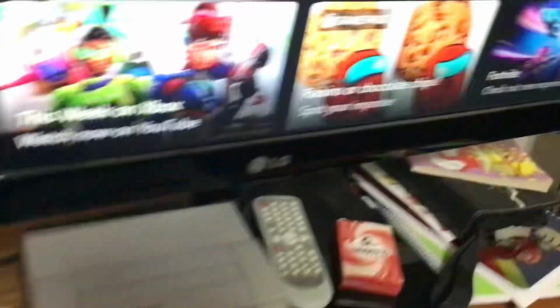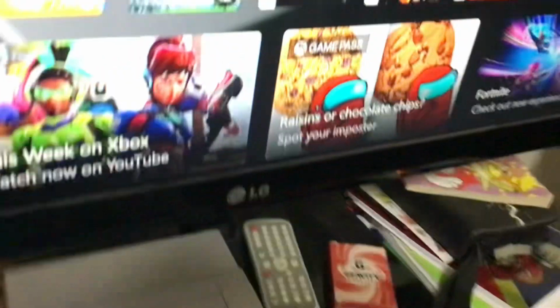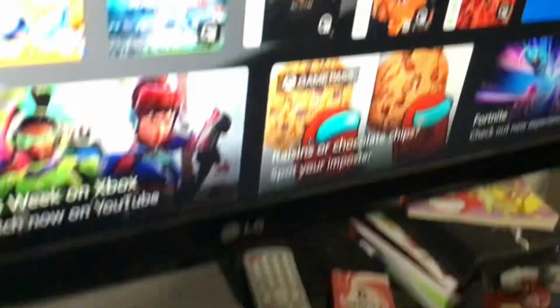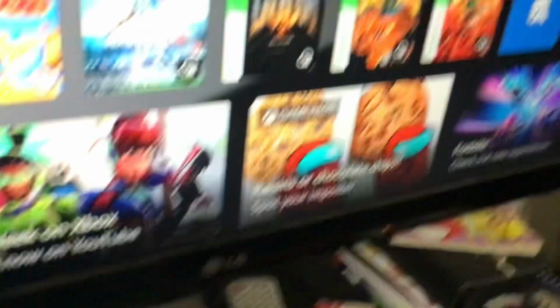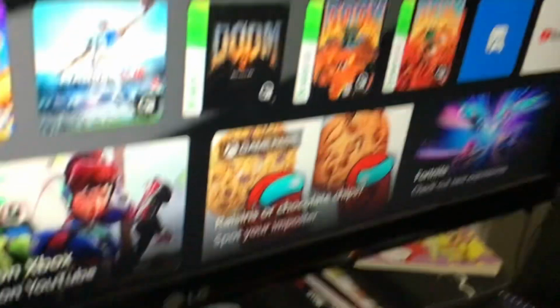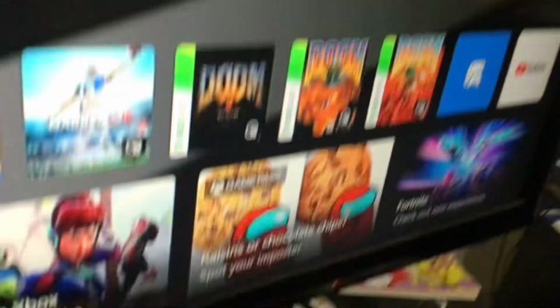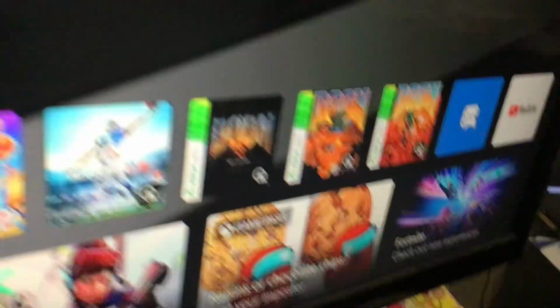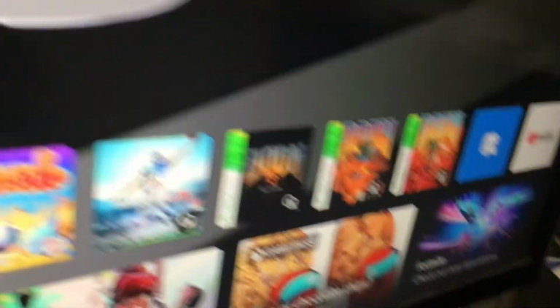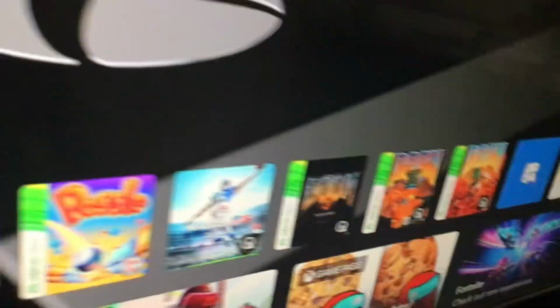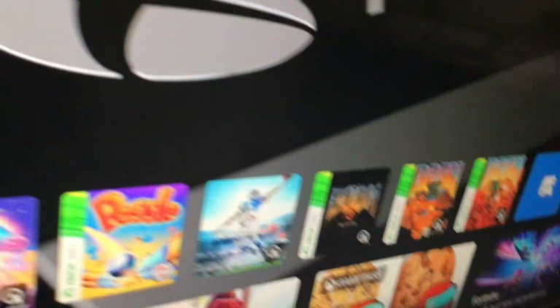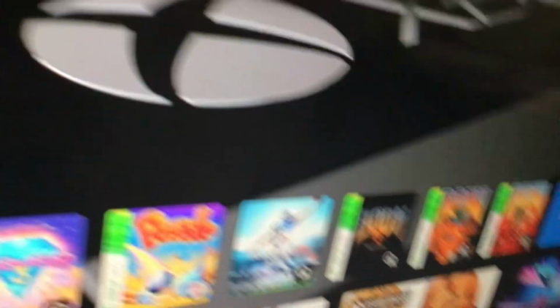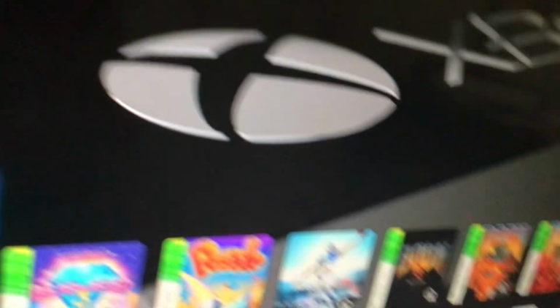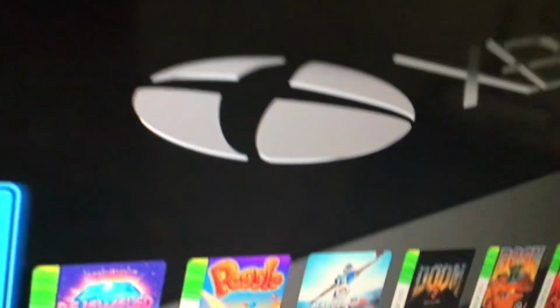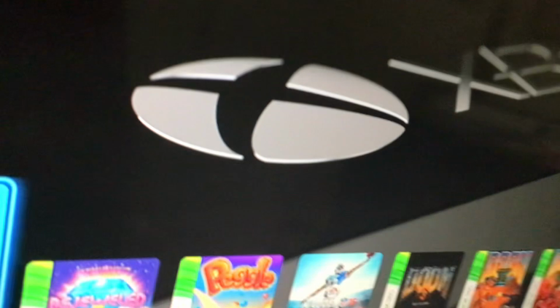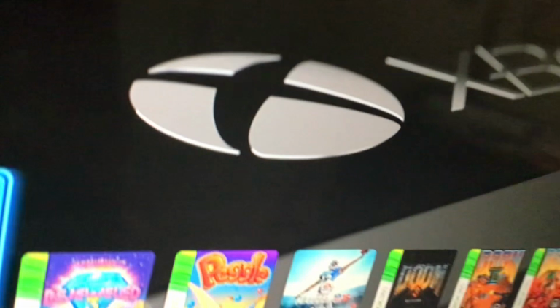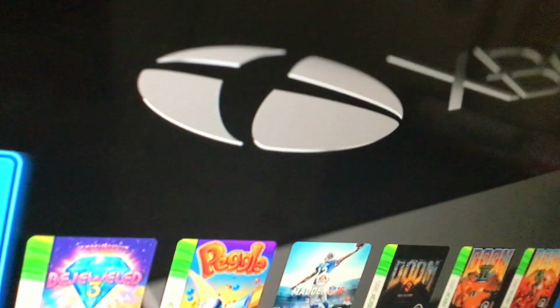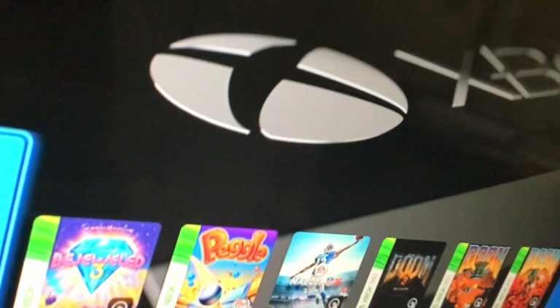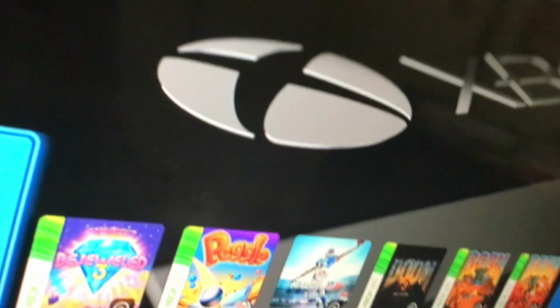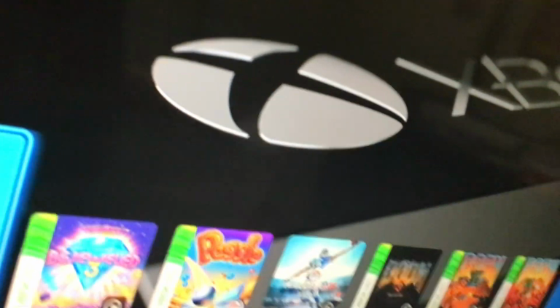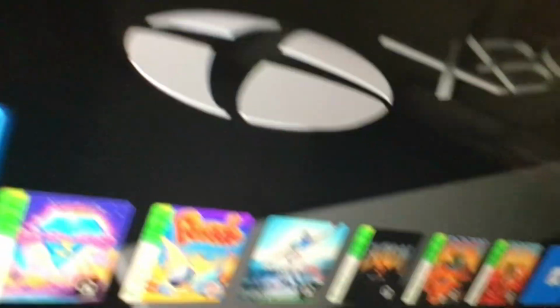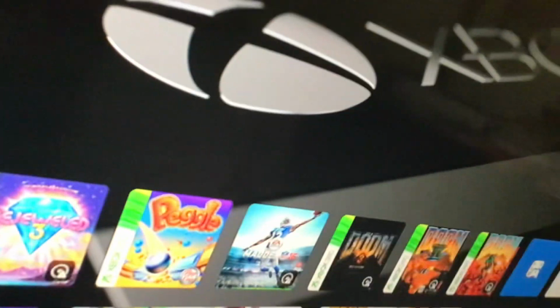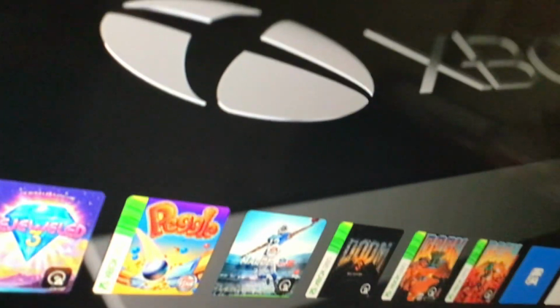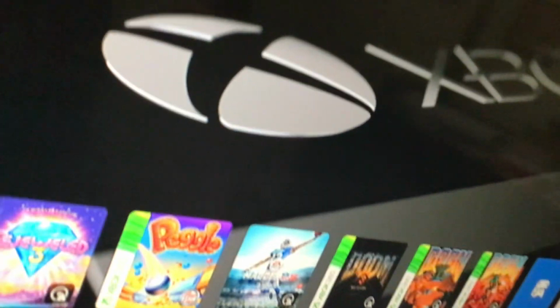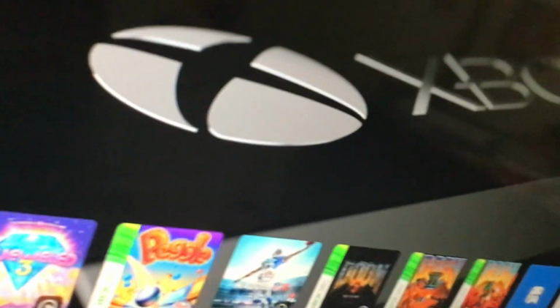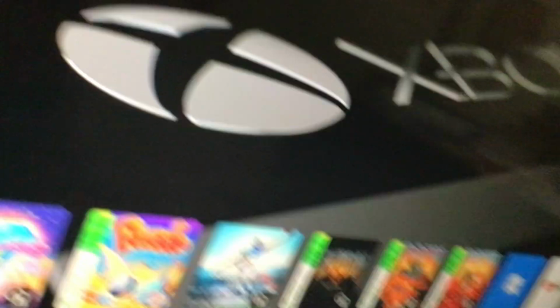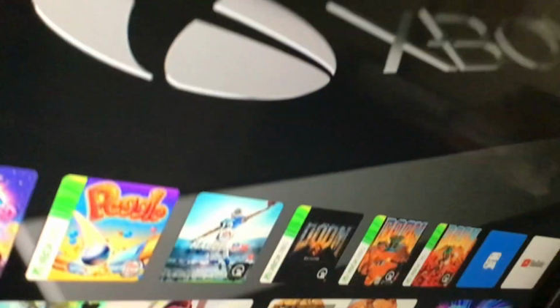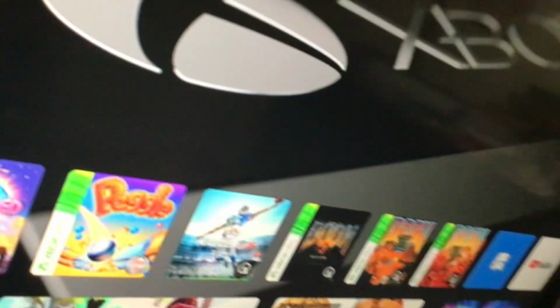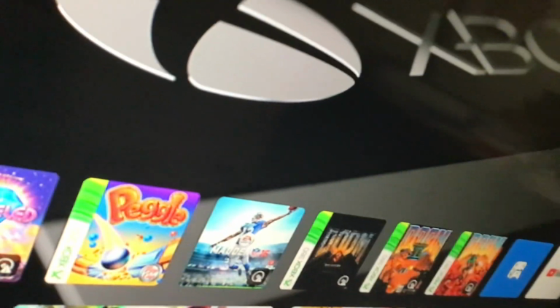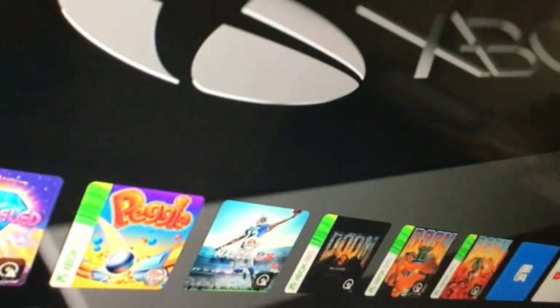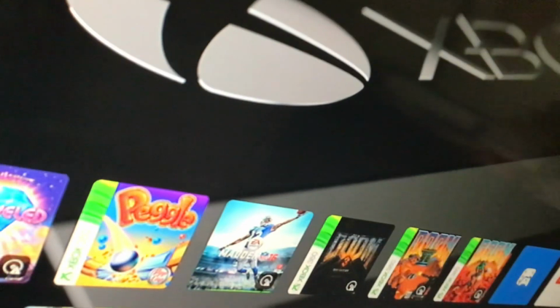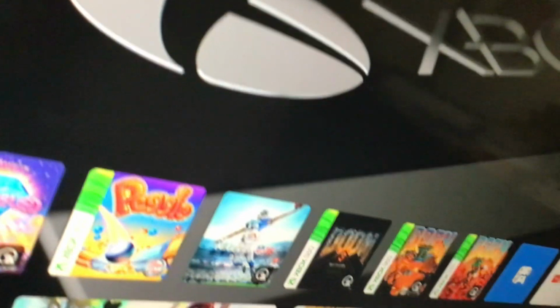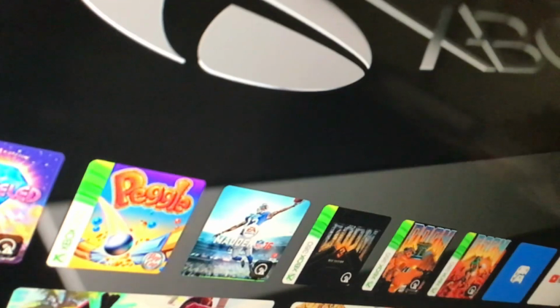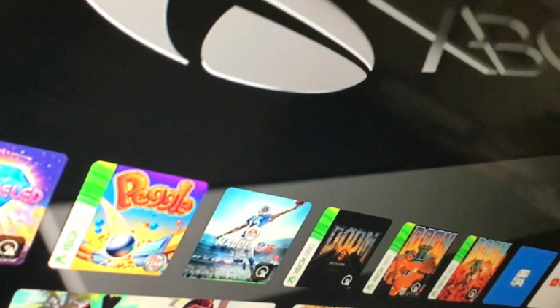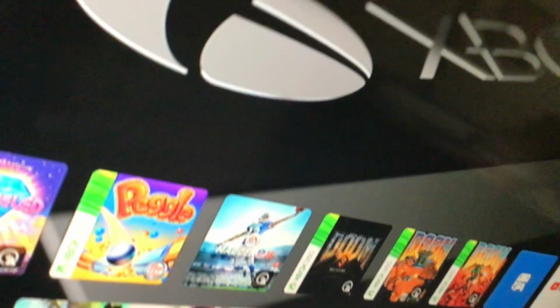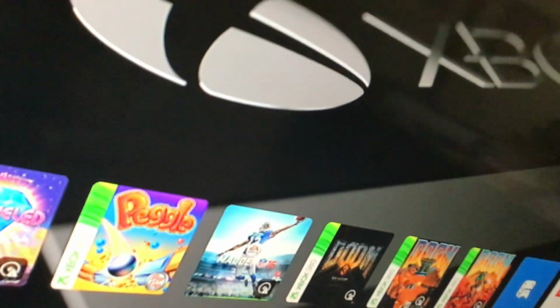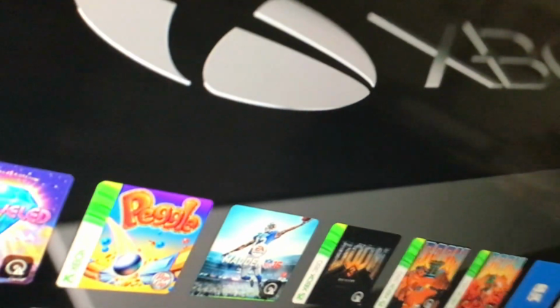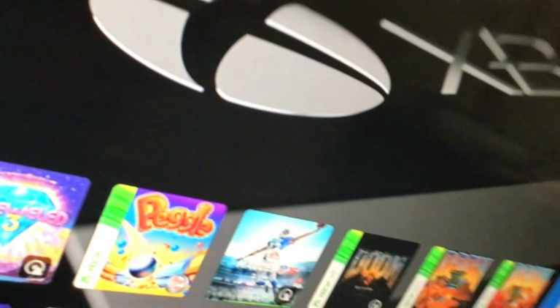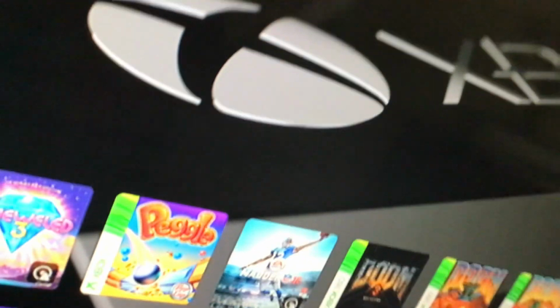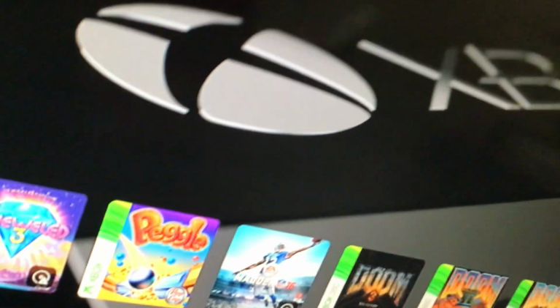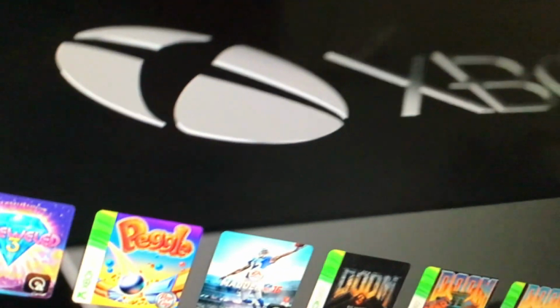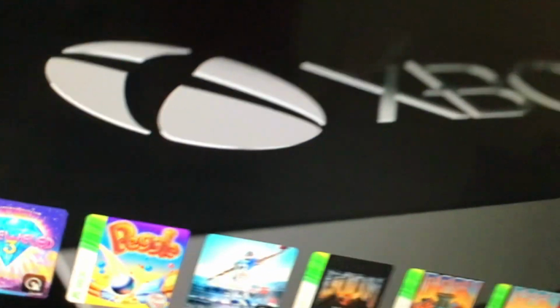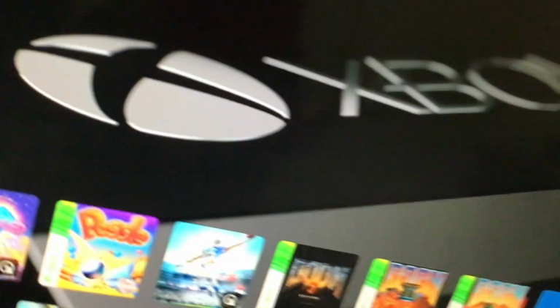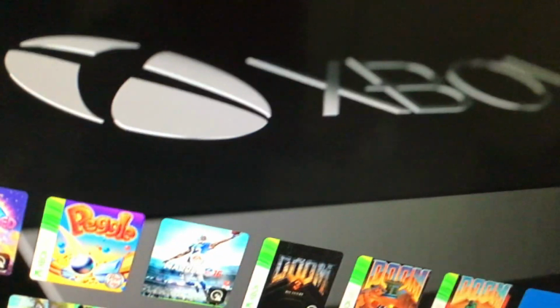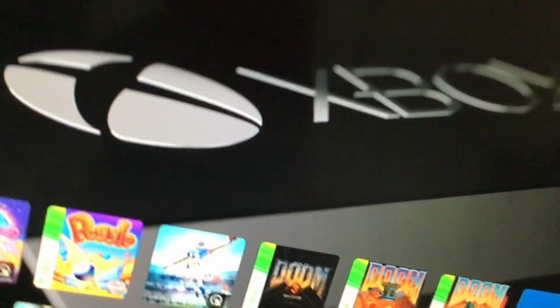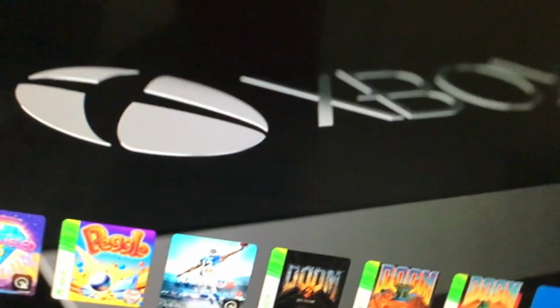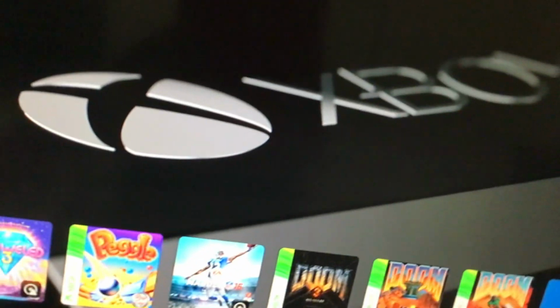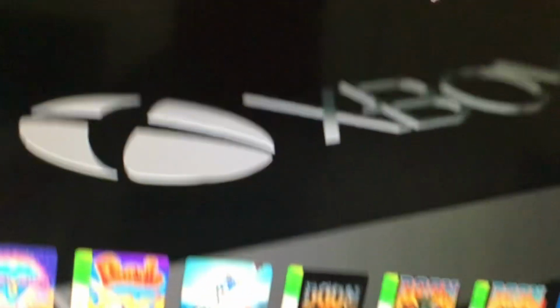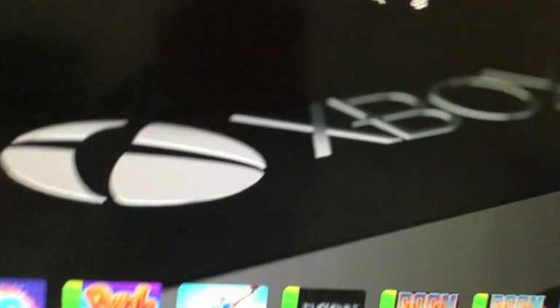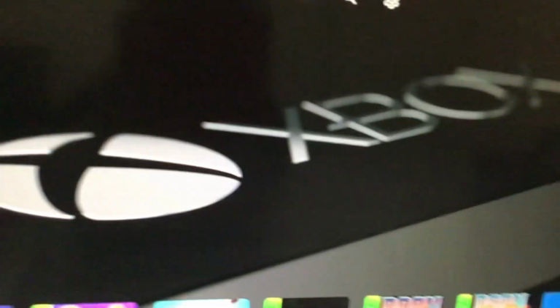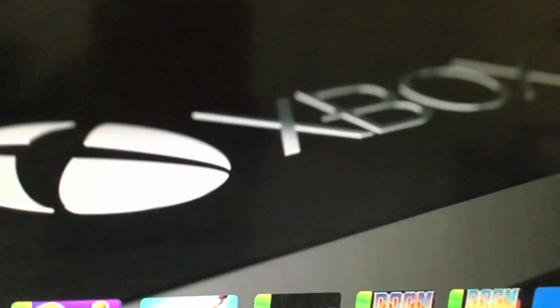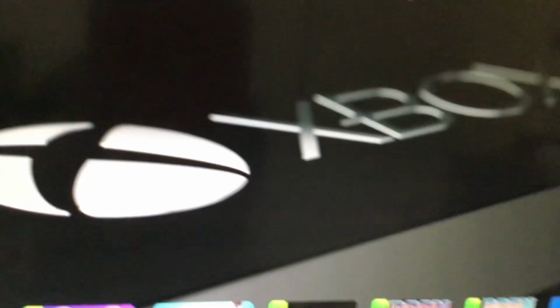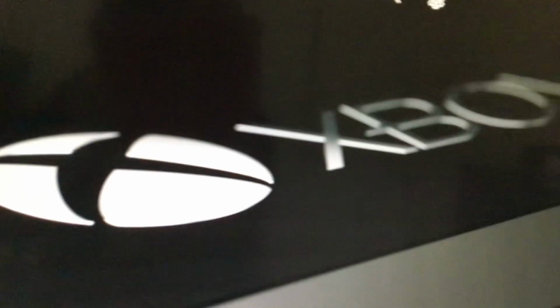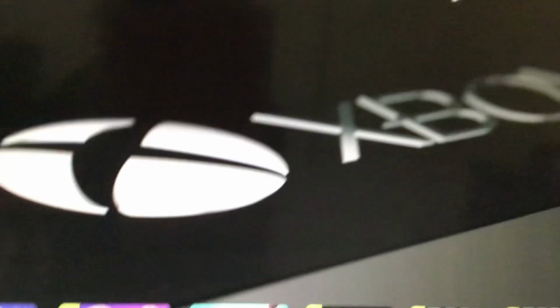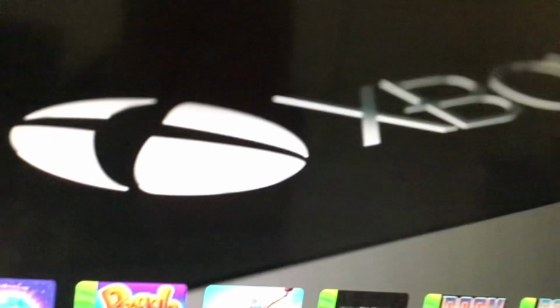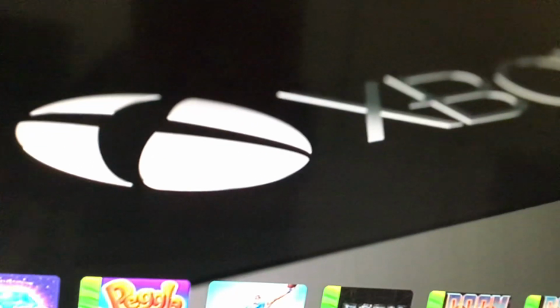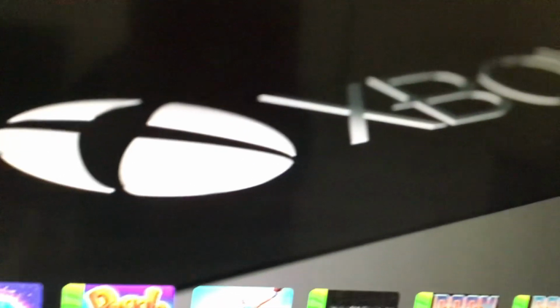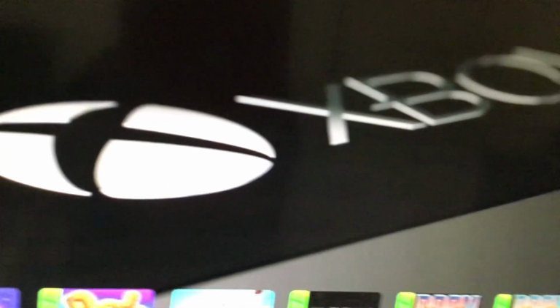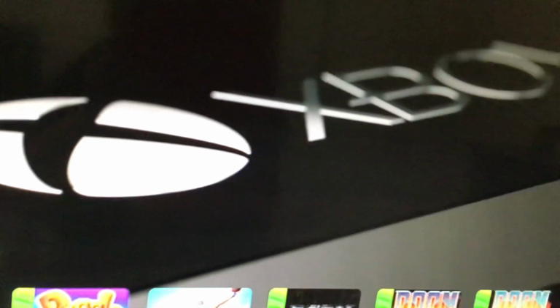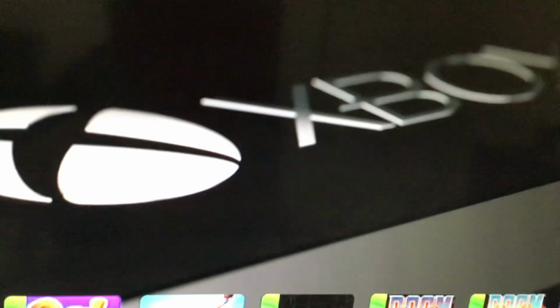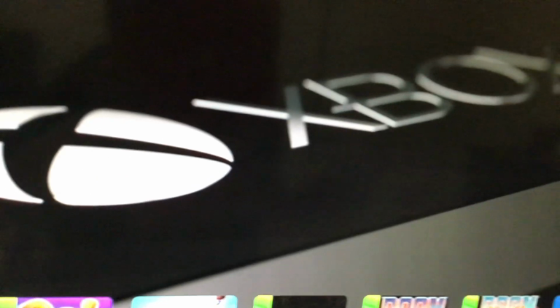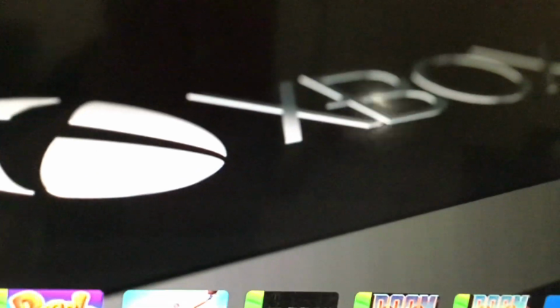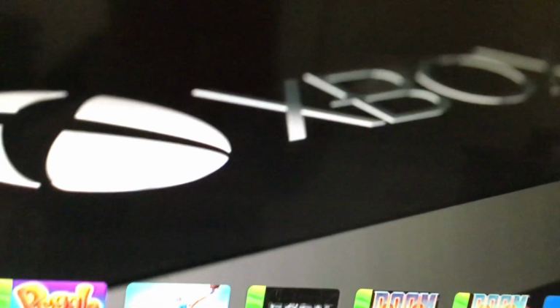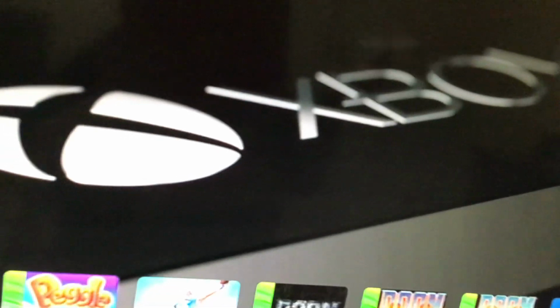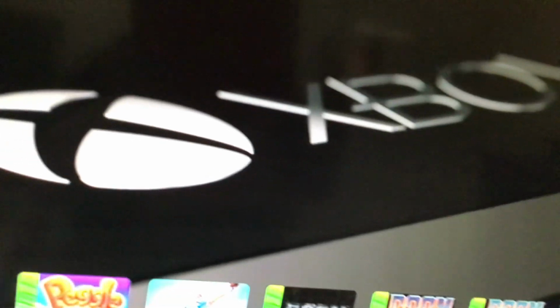Alright, this has been the 2015 DVD opening of Aladdin Diamond Edition. I'll see you guys next time.